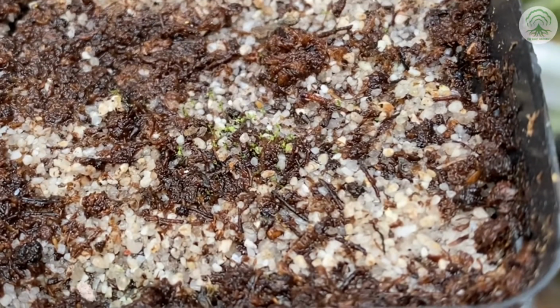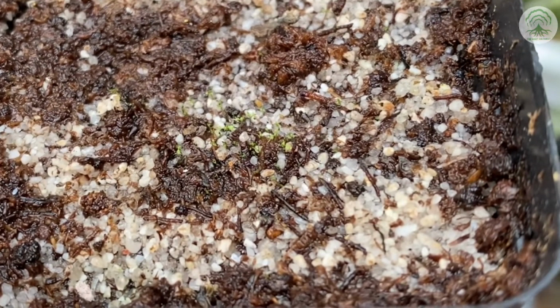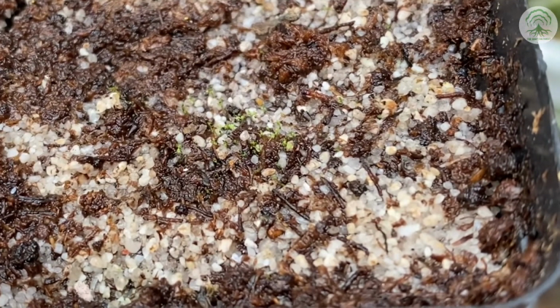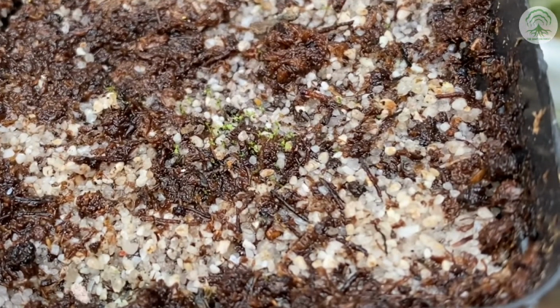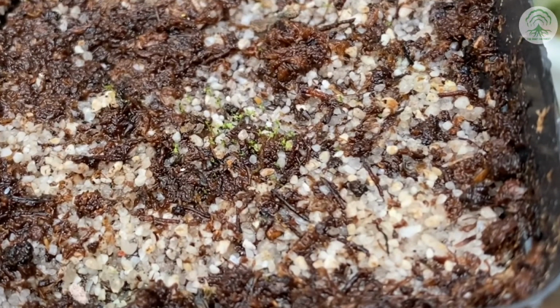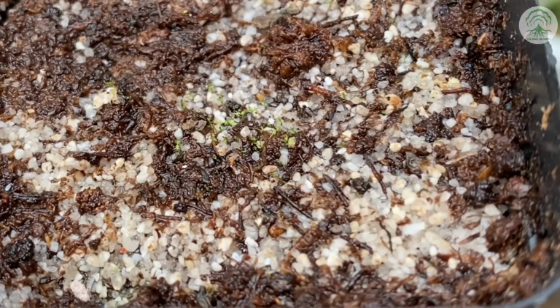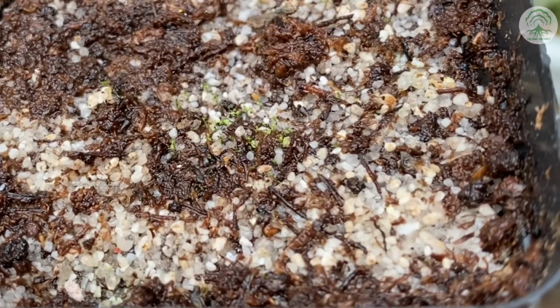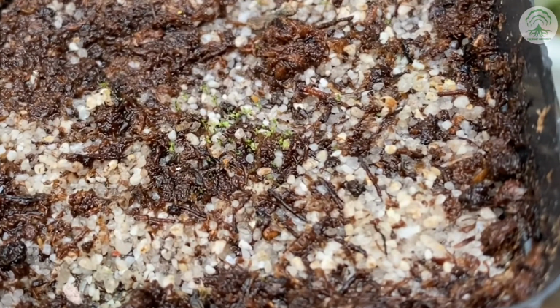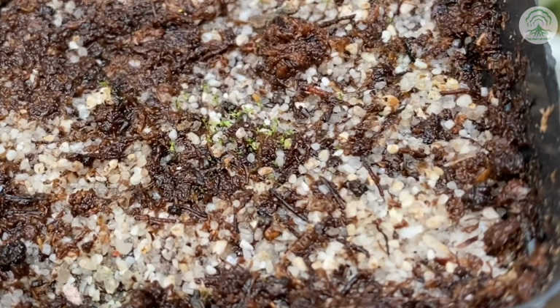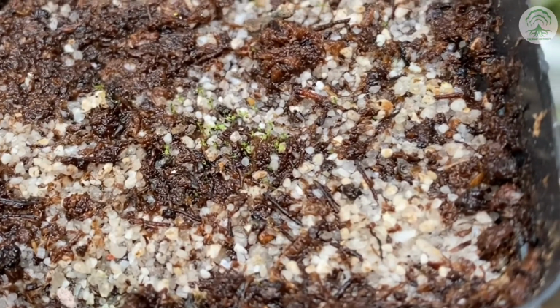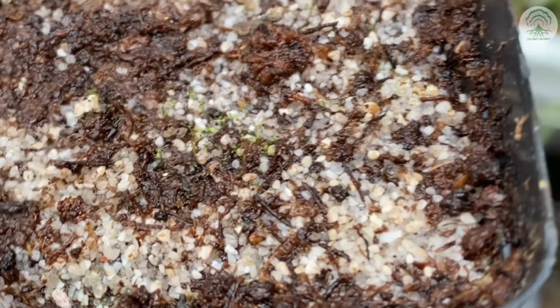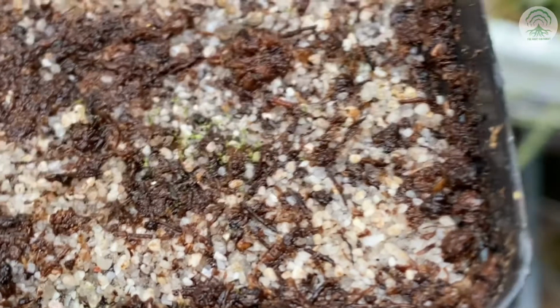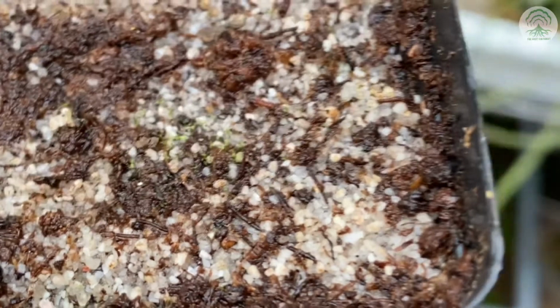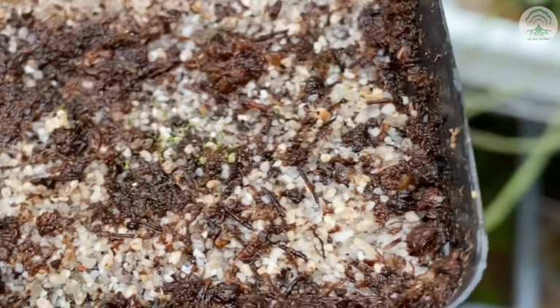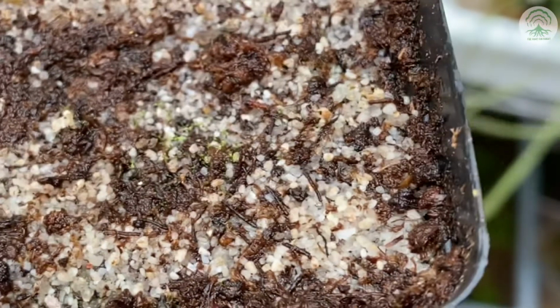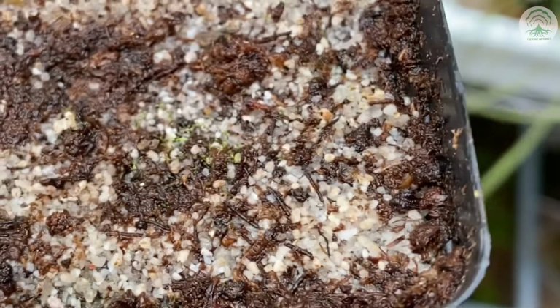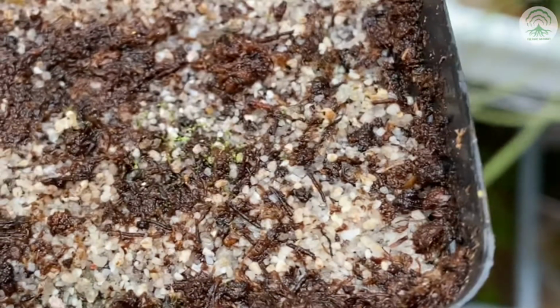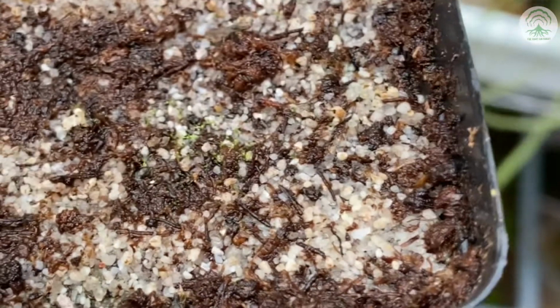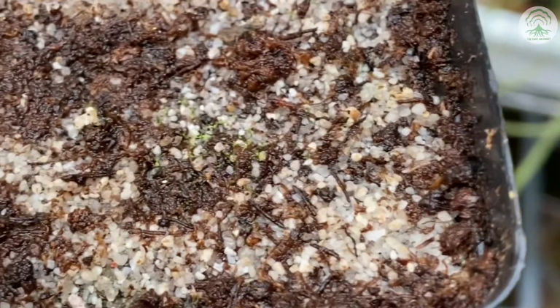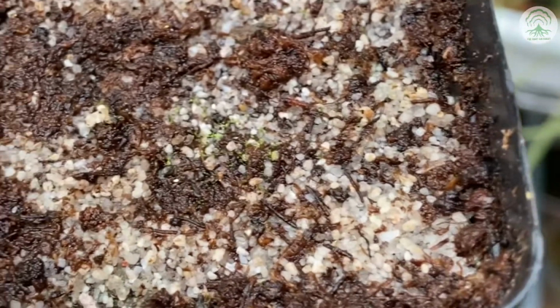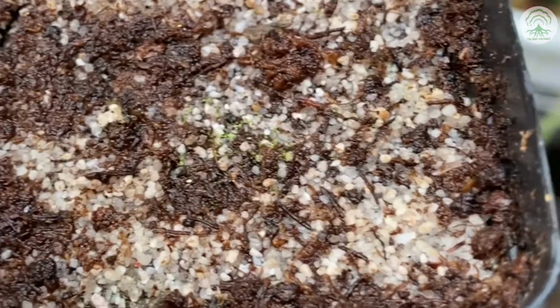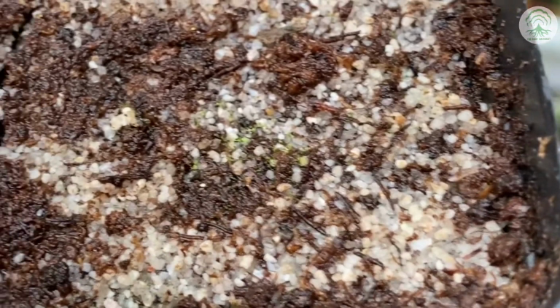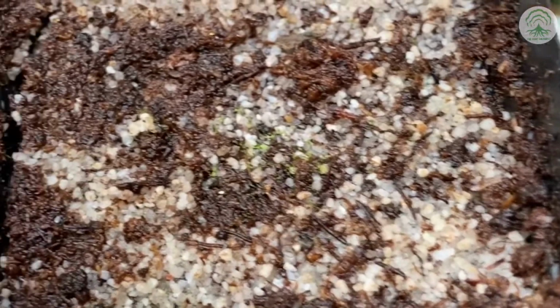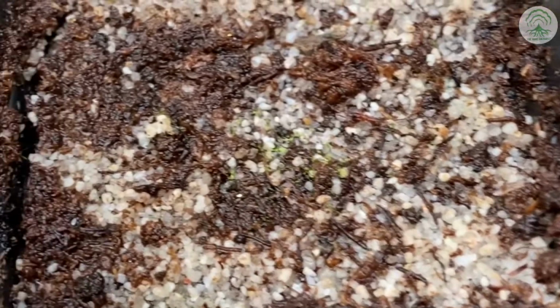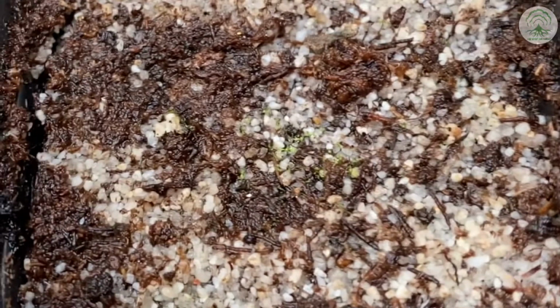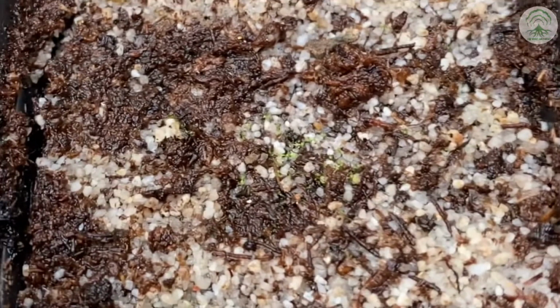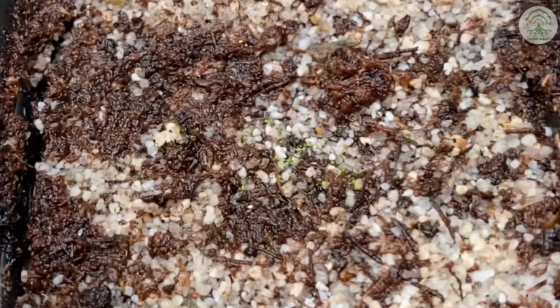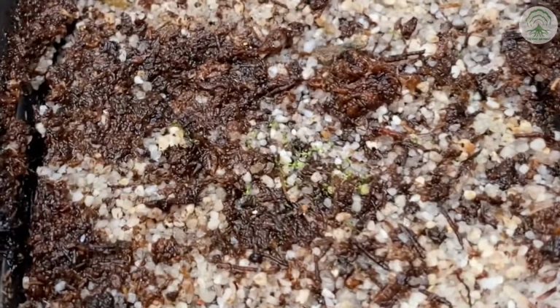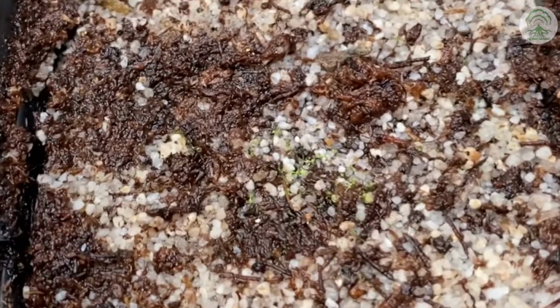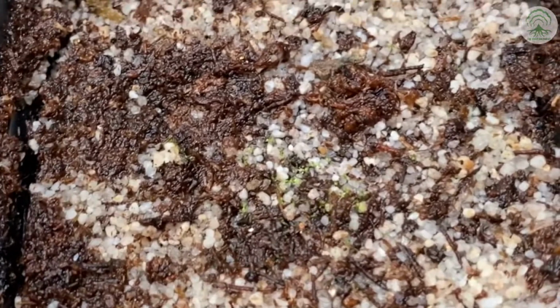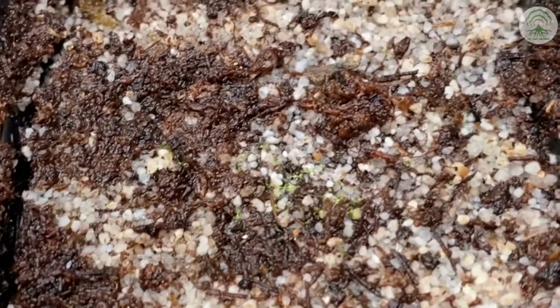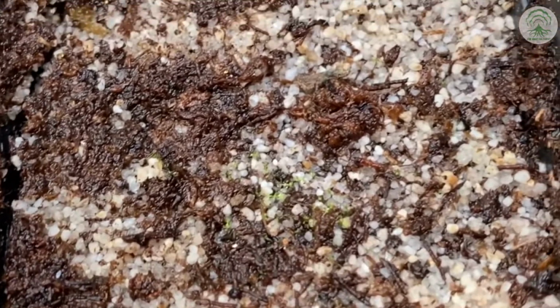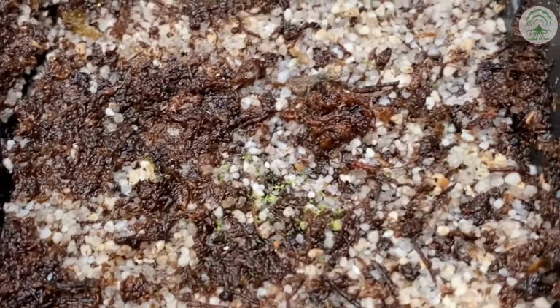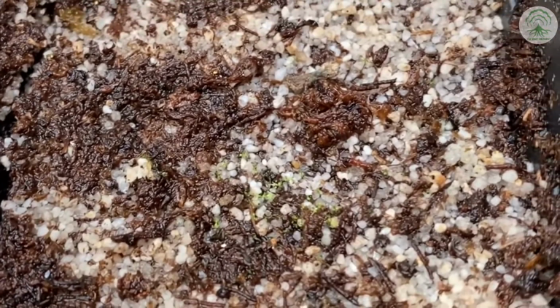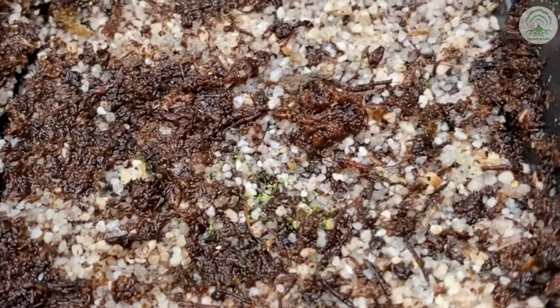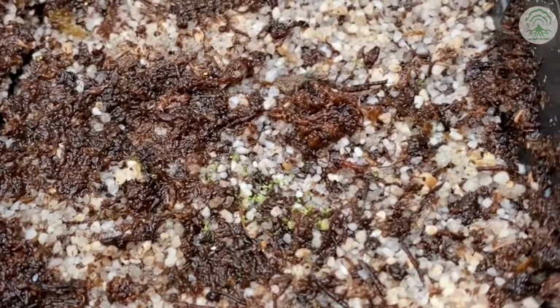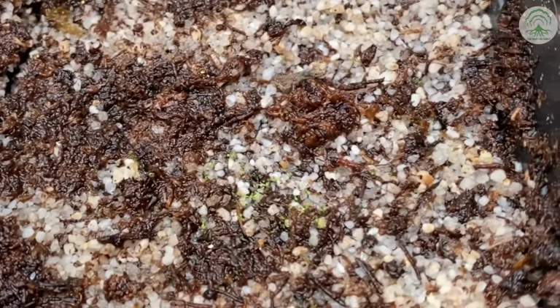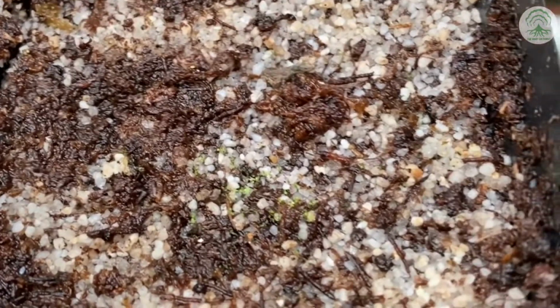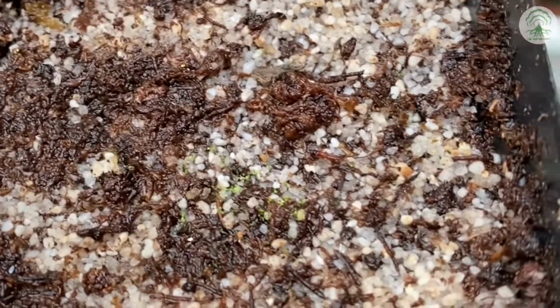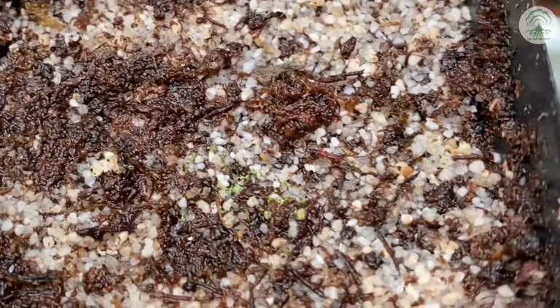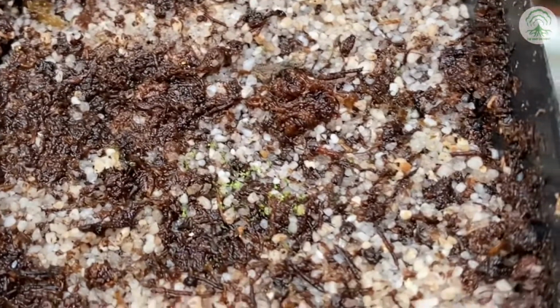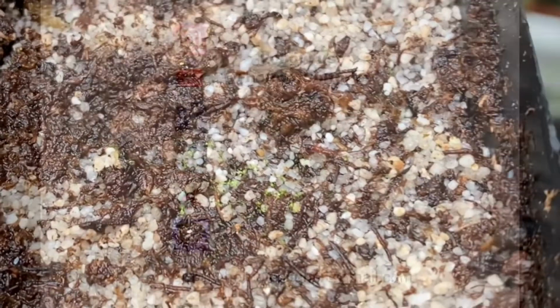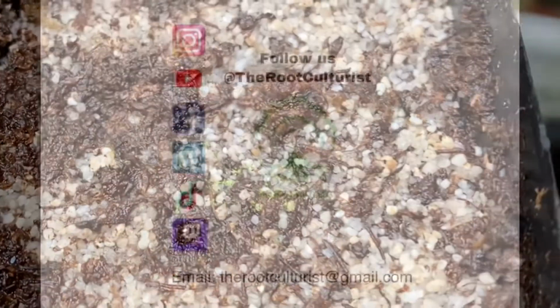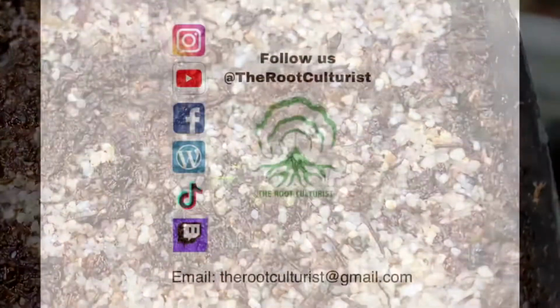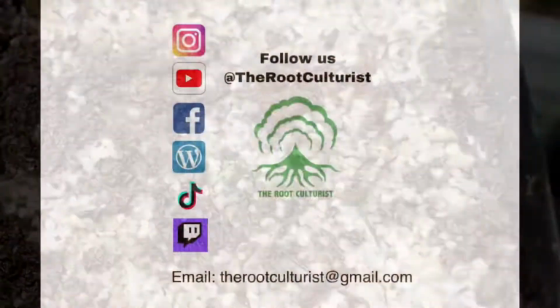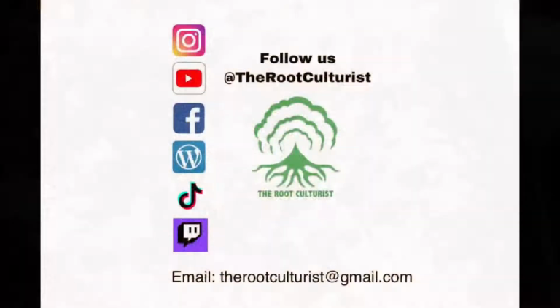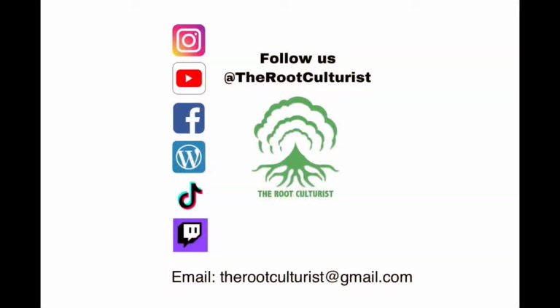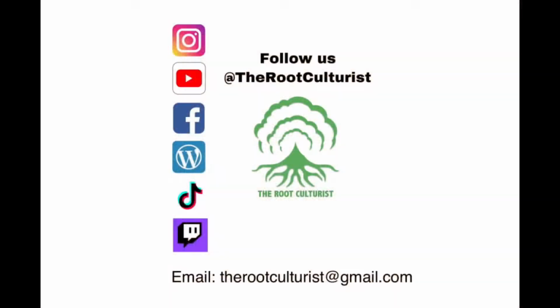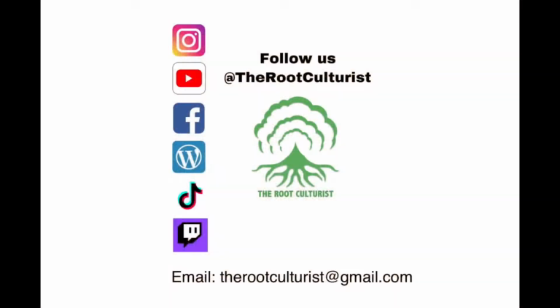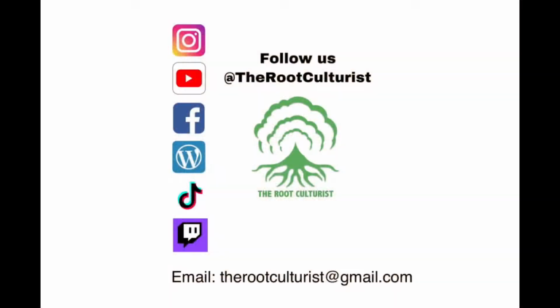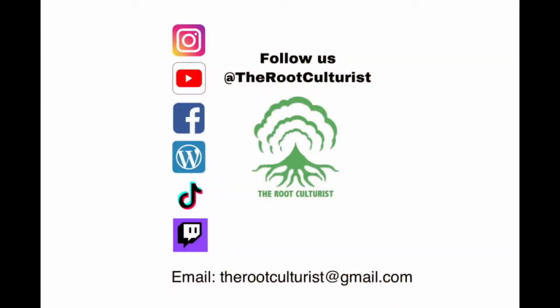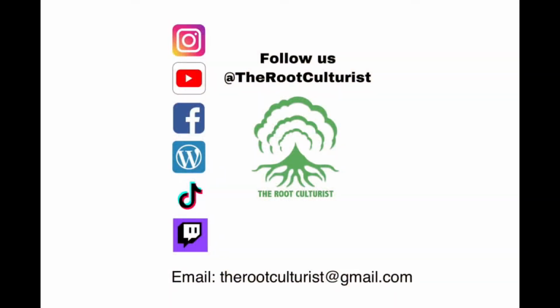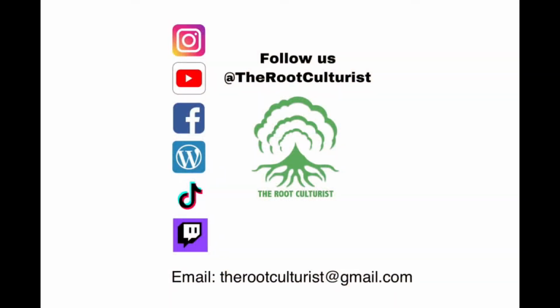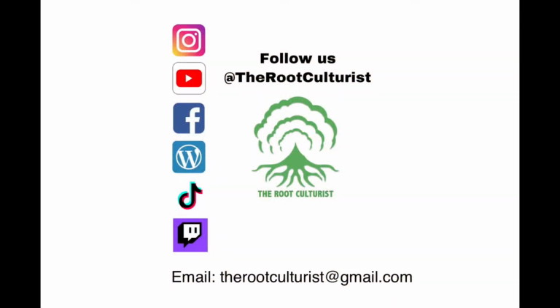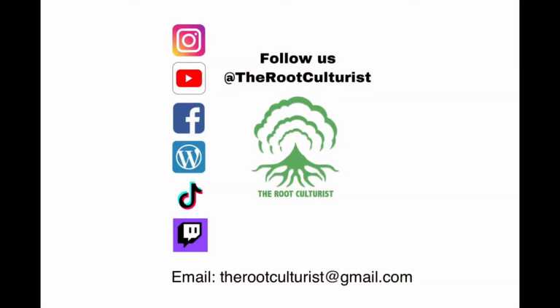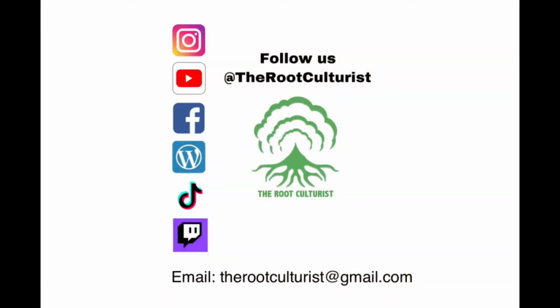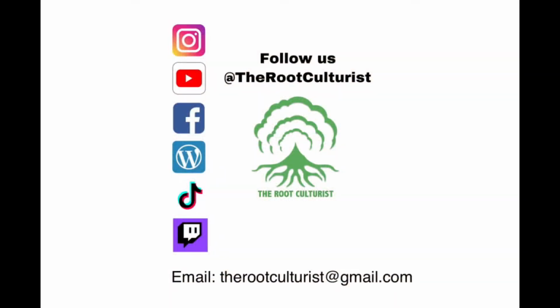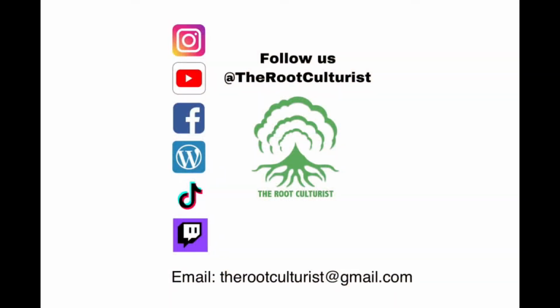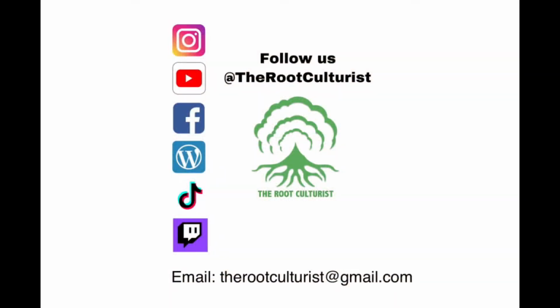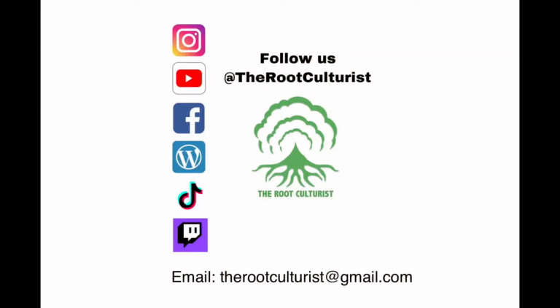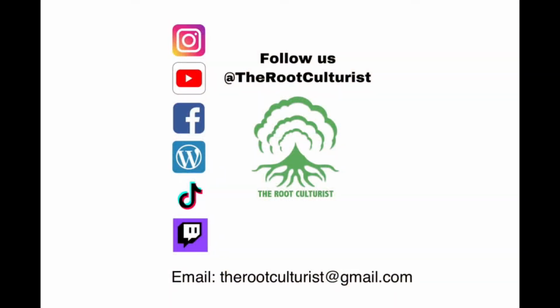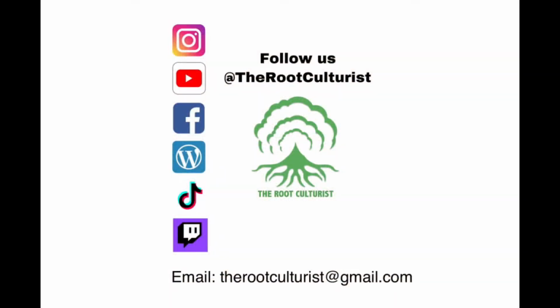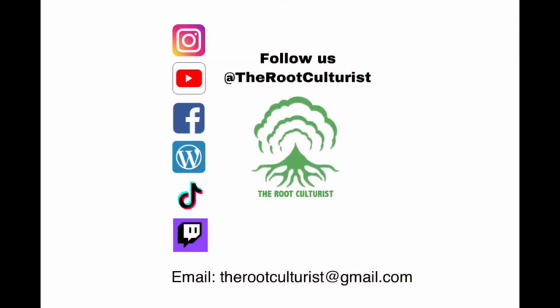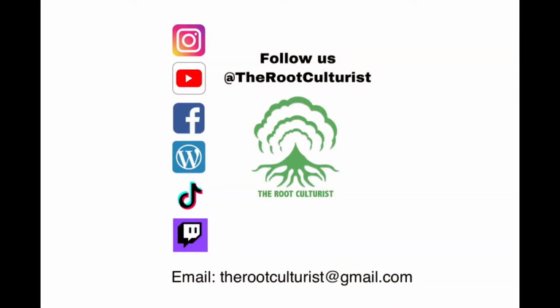Do let us know in the comment section below if you have propagated droseras, and what are your go-to methods — we'd love to hear about it.